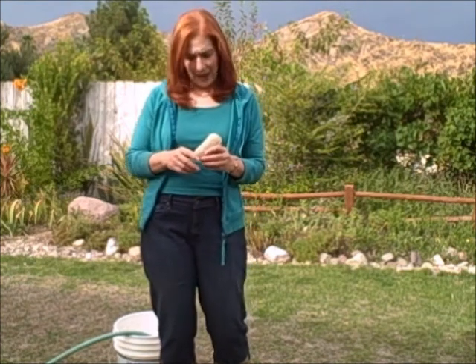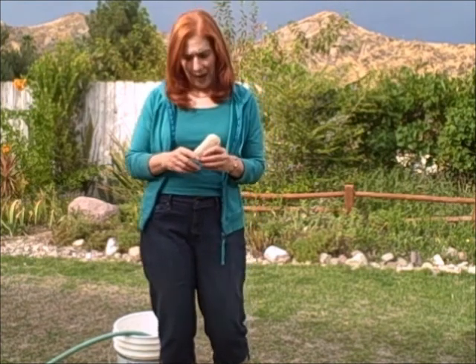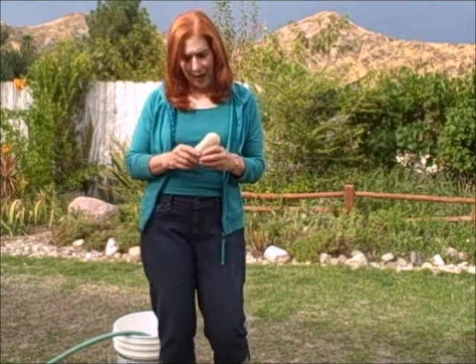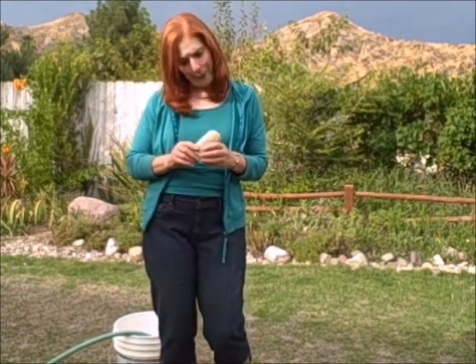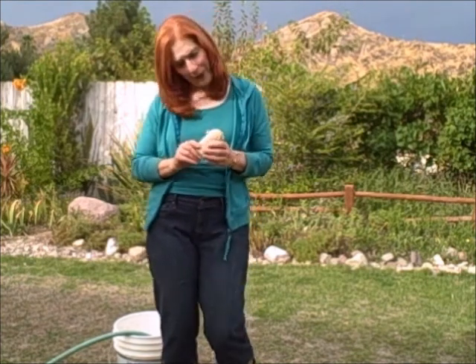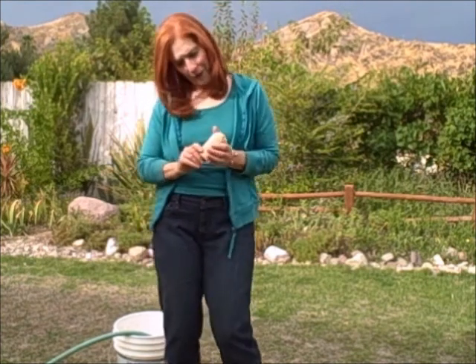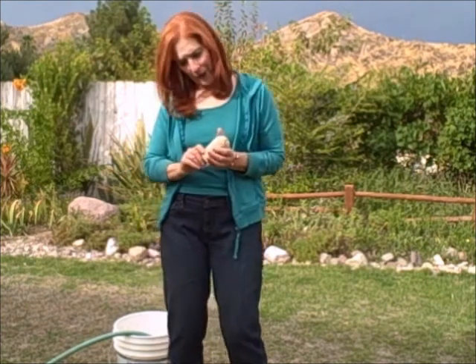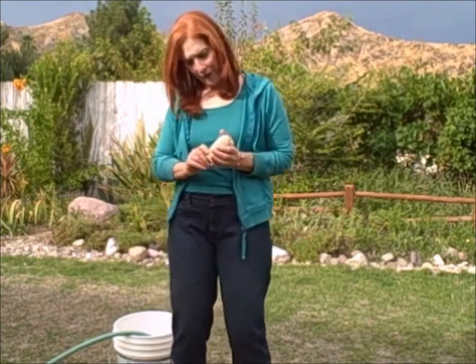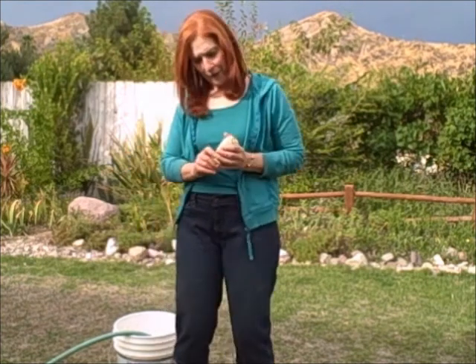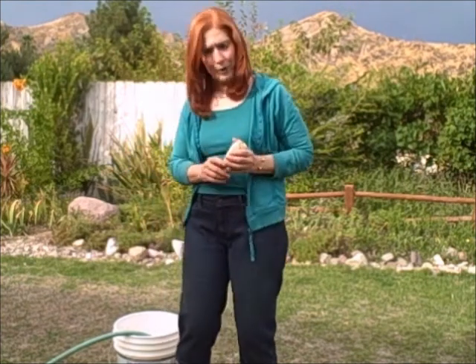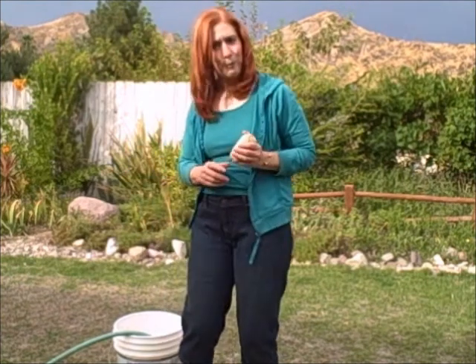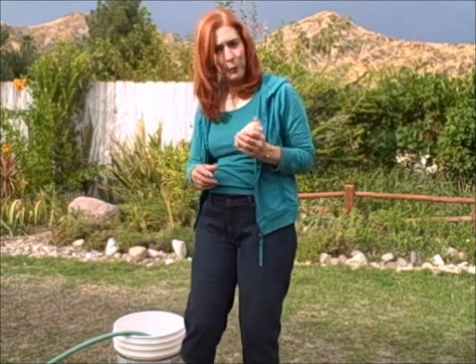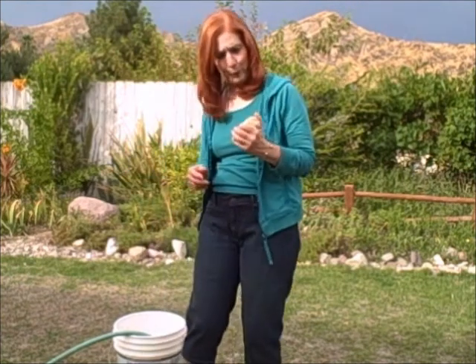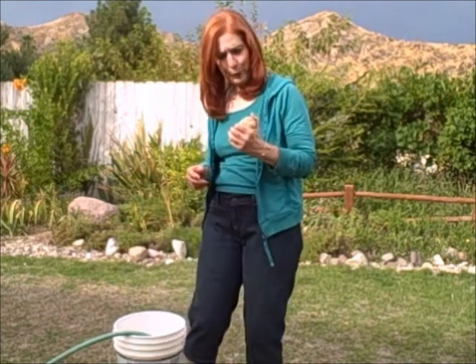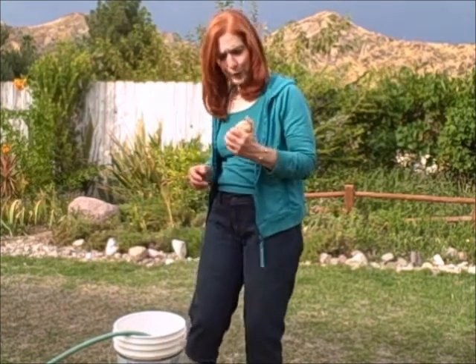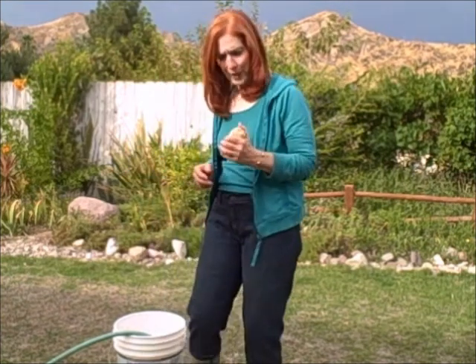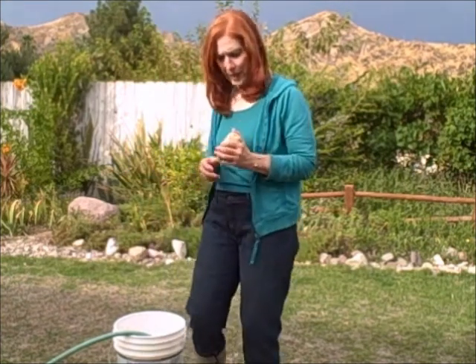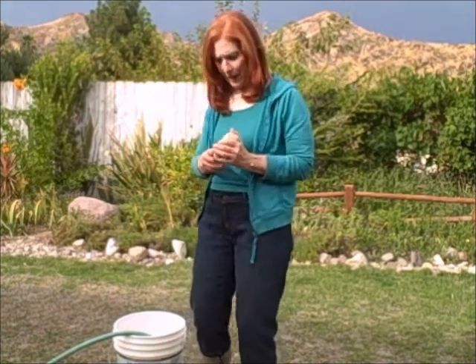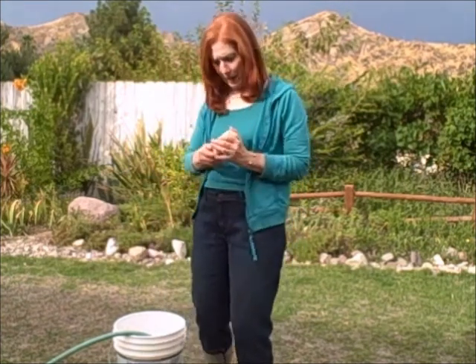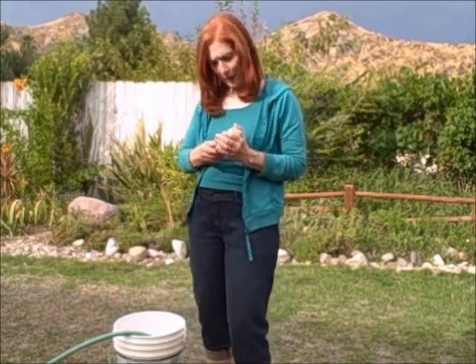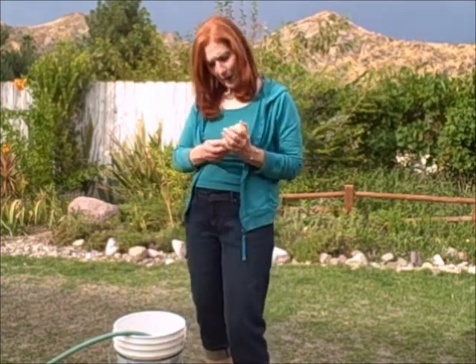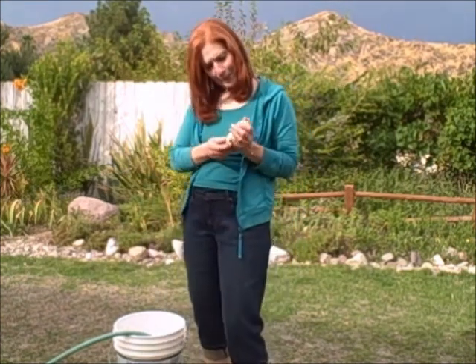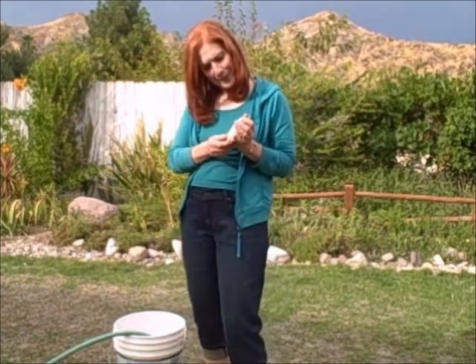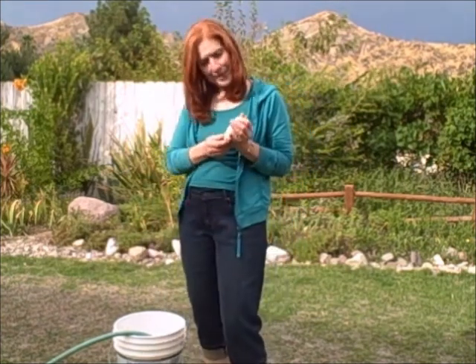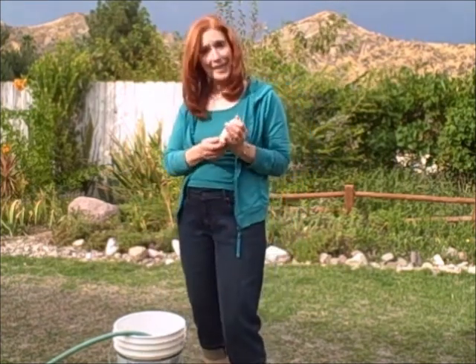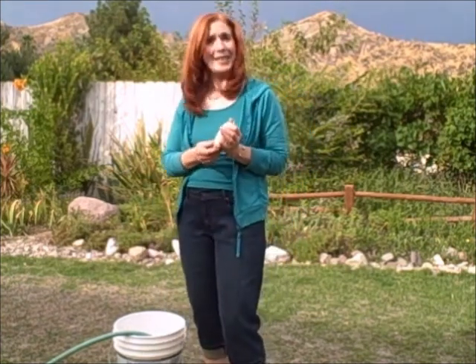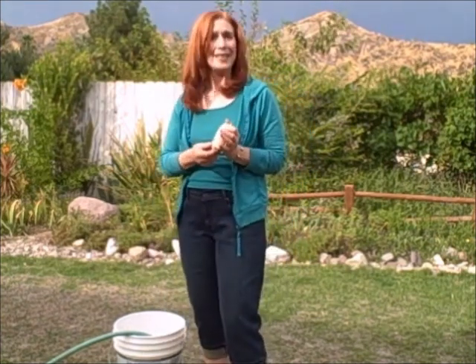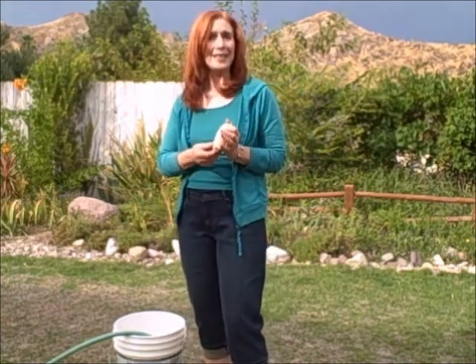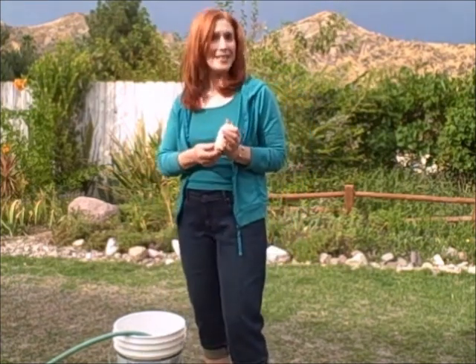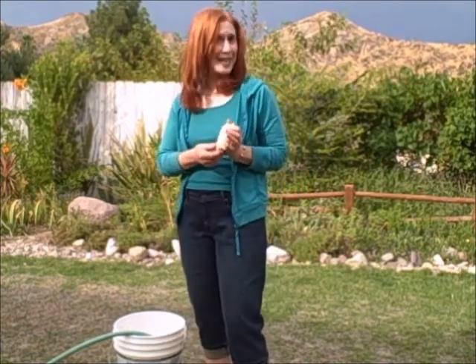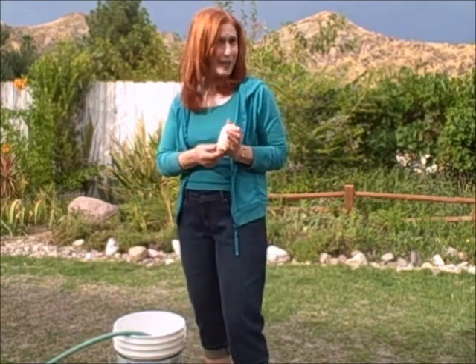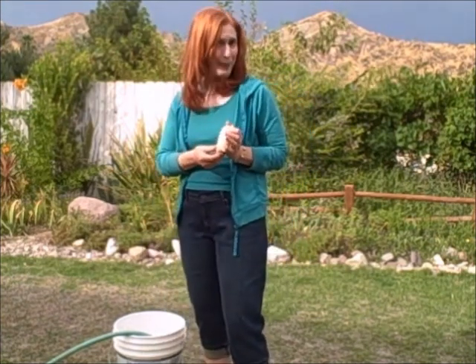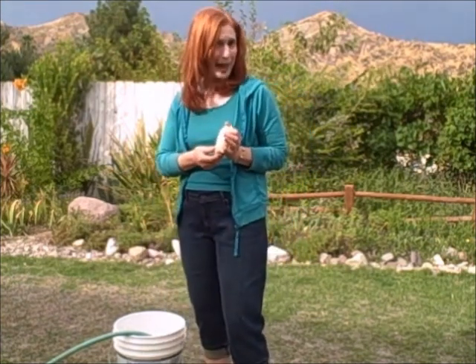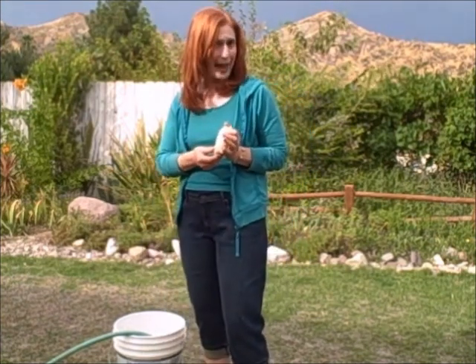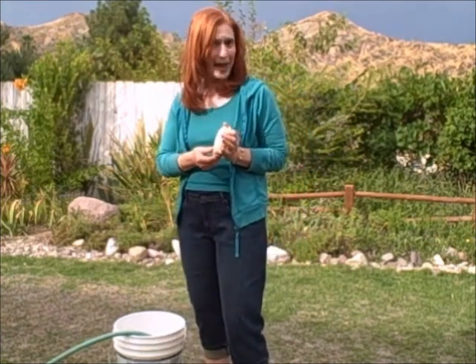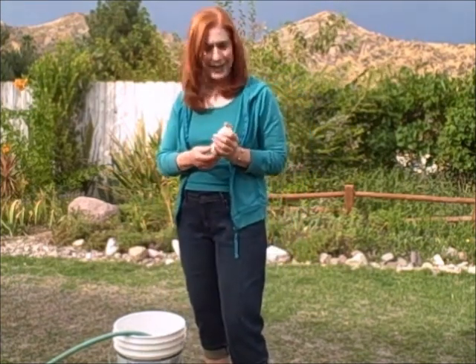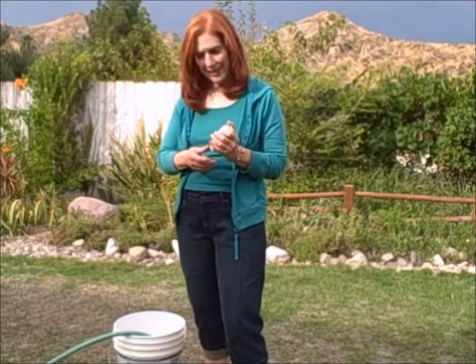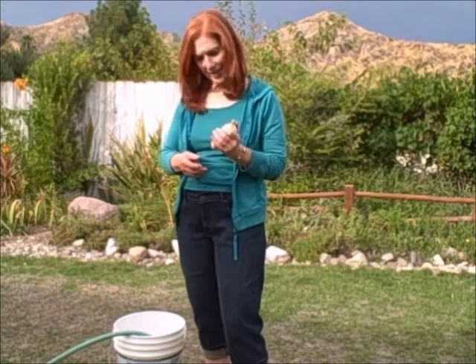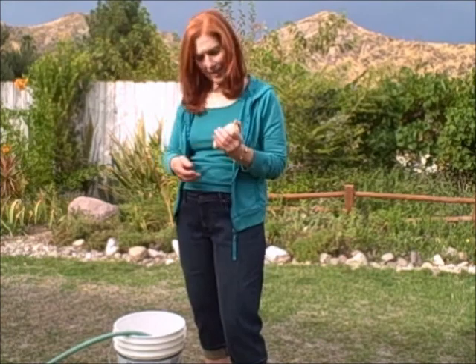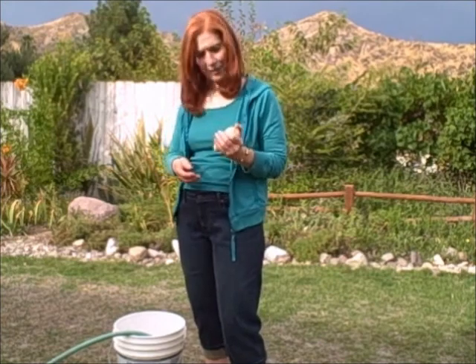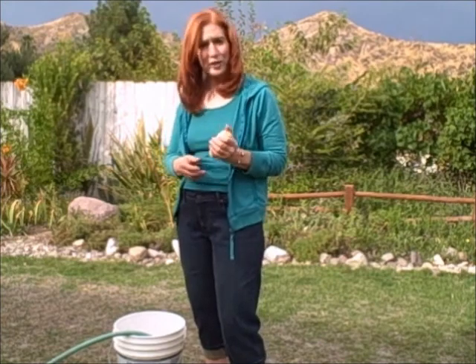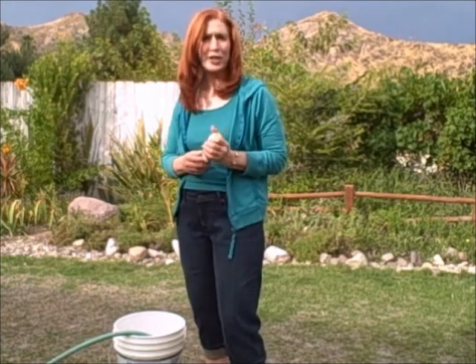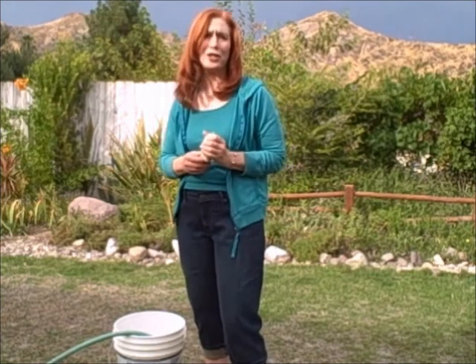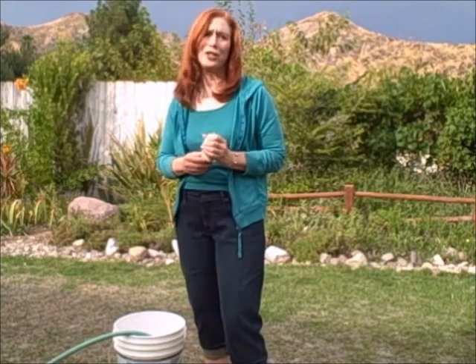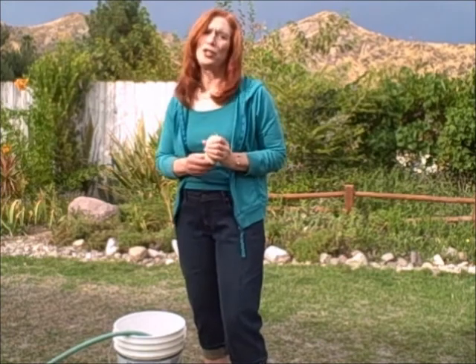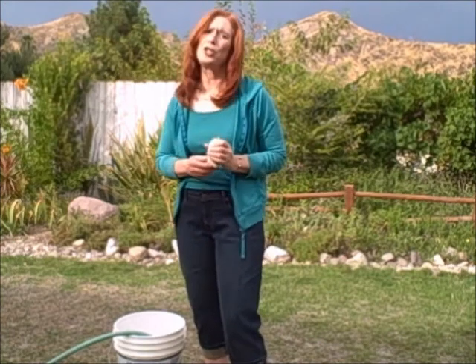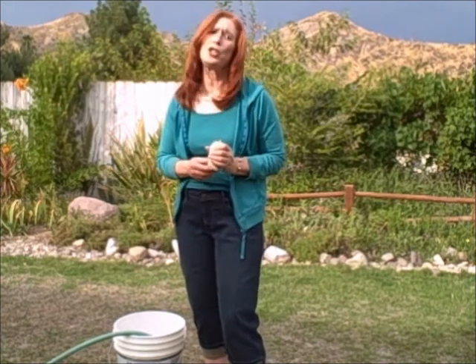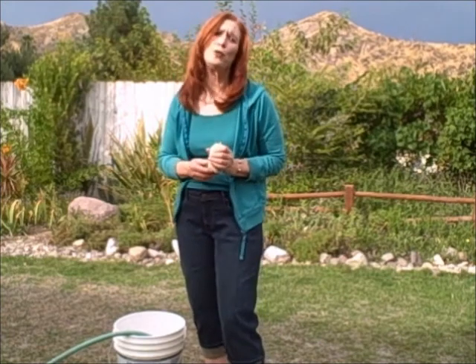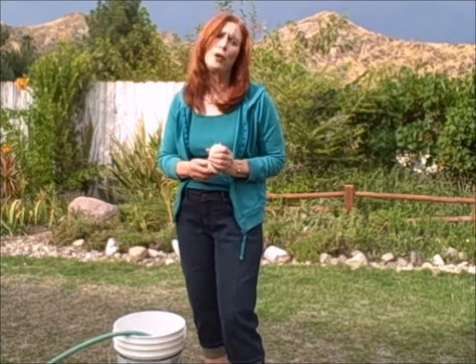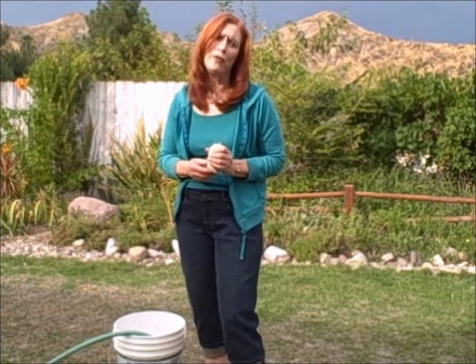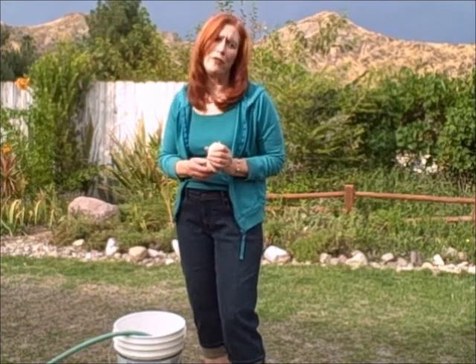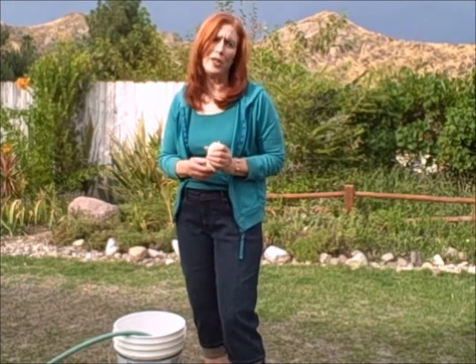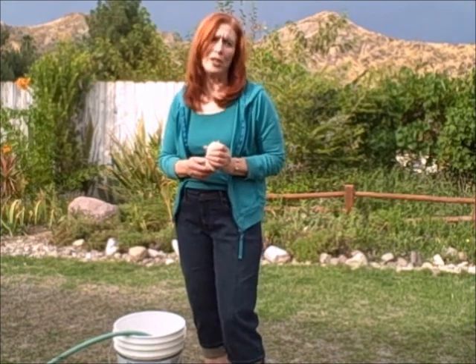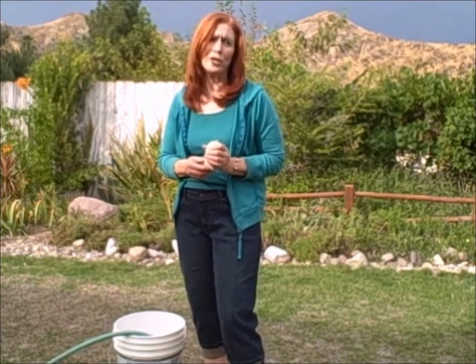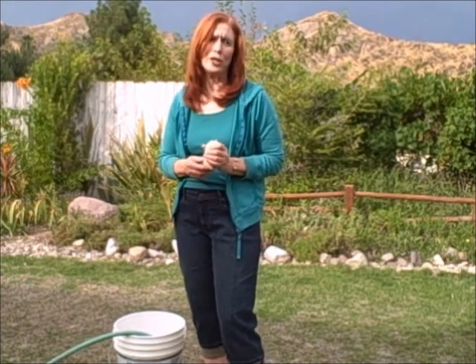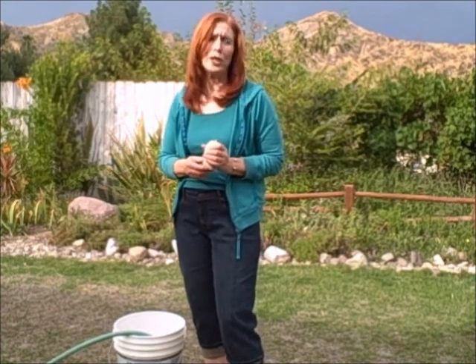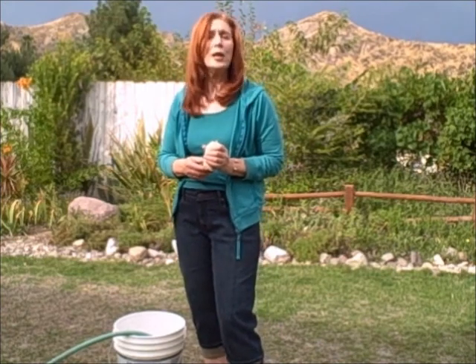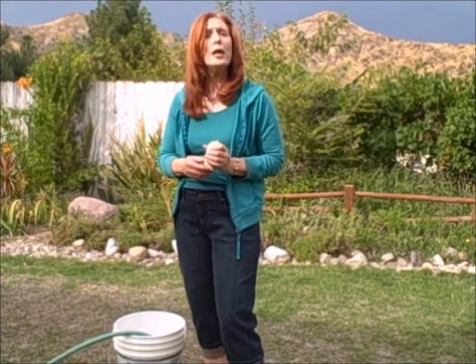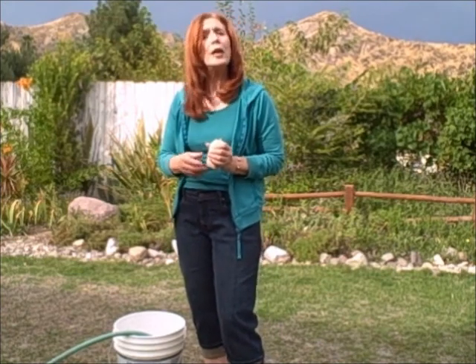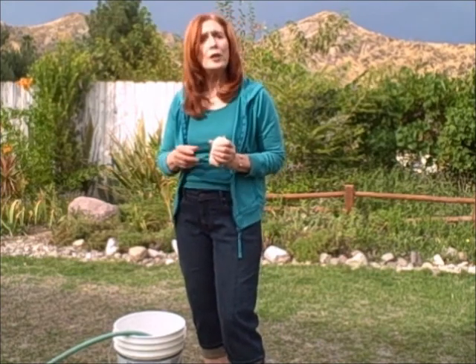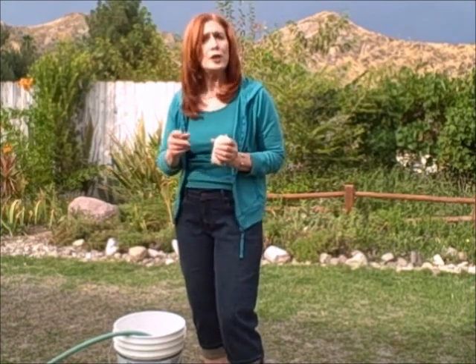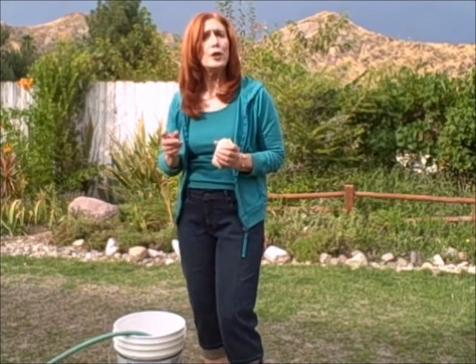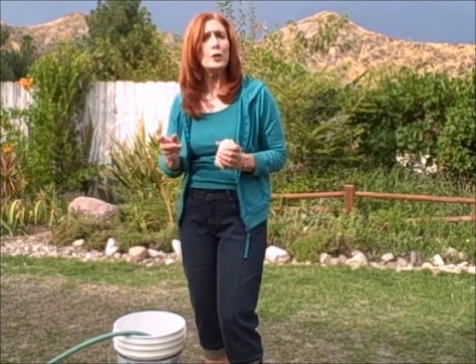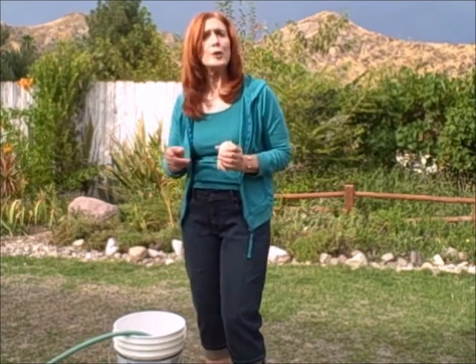I have my favorite moo poo tea here. It comes in neat little tea bags that are just too convenient to use.